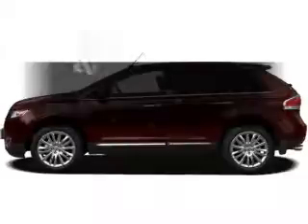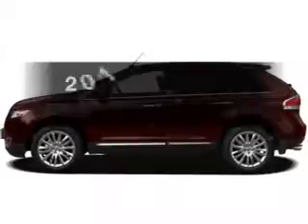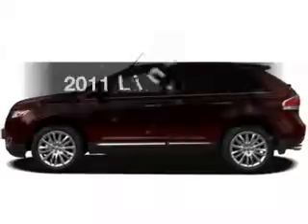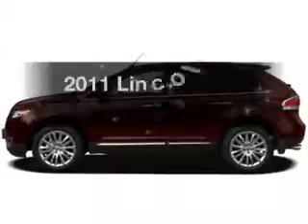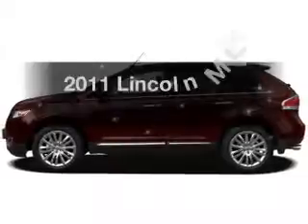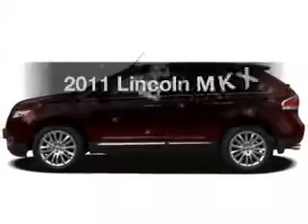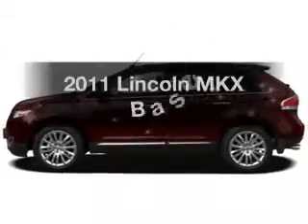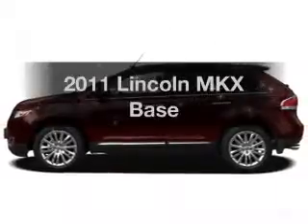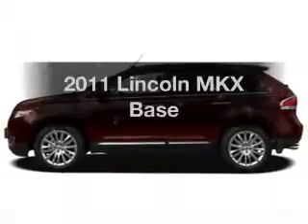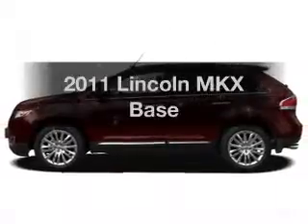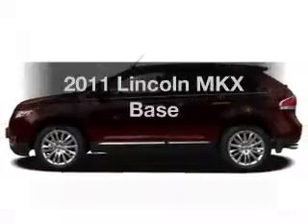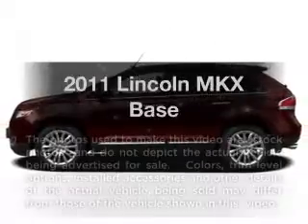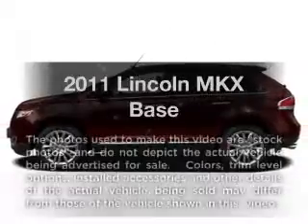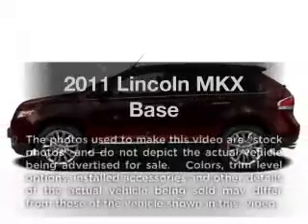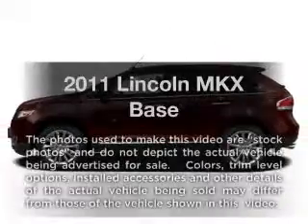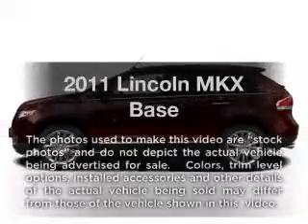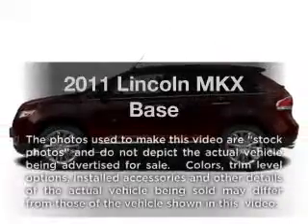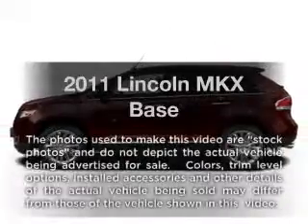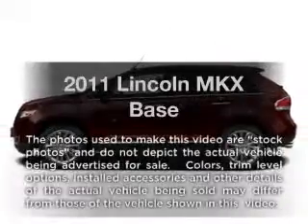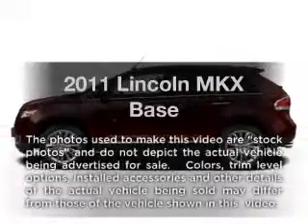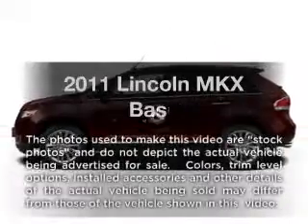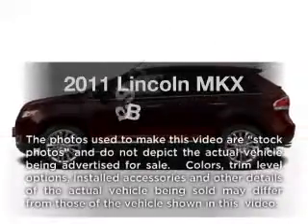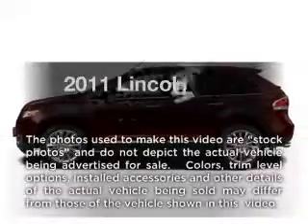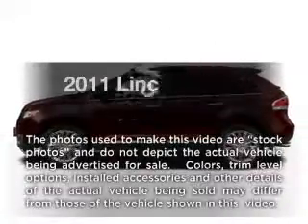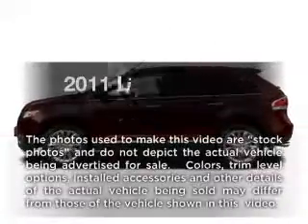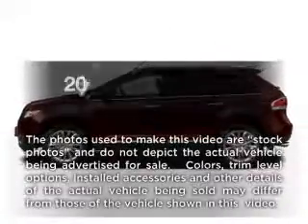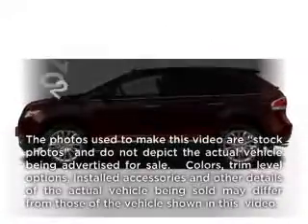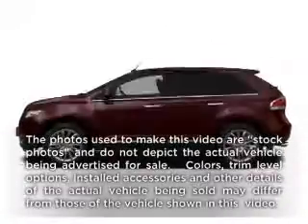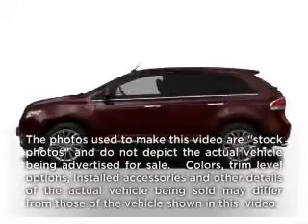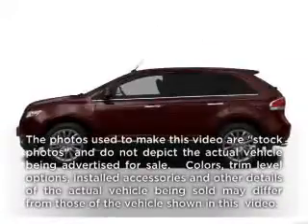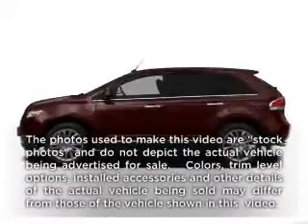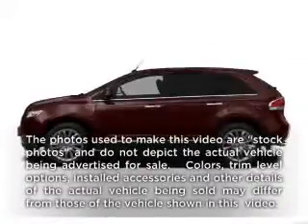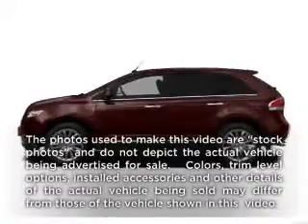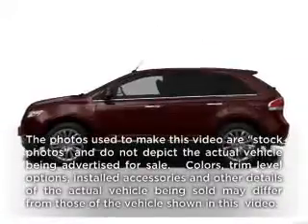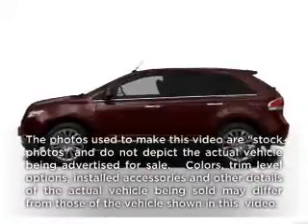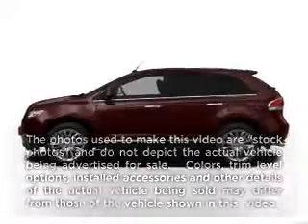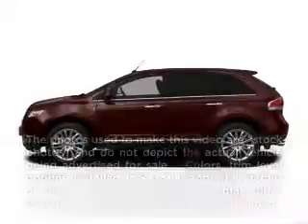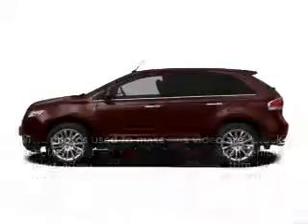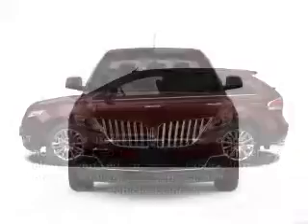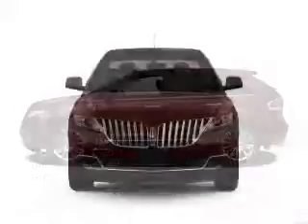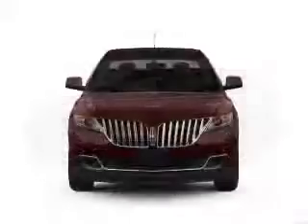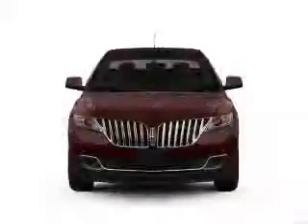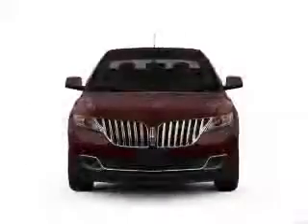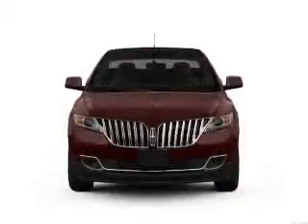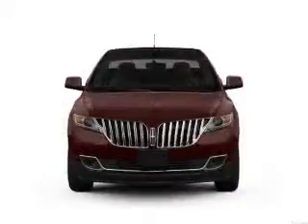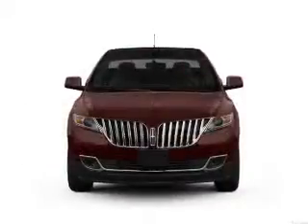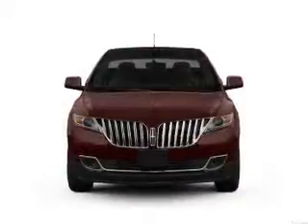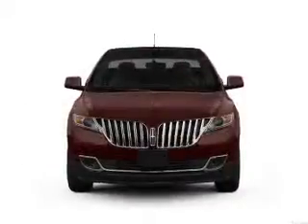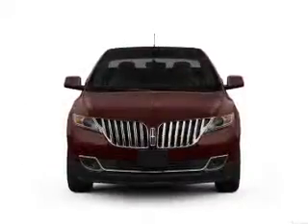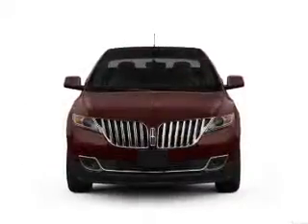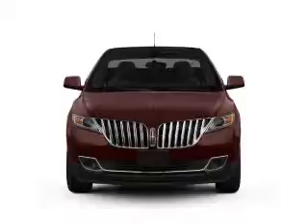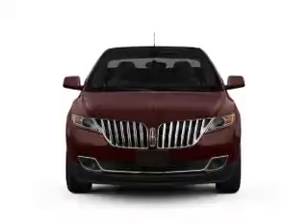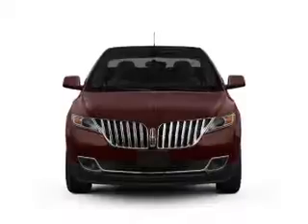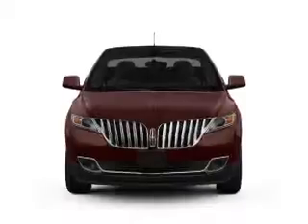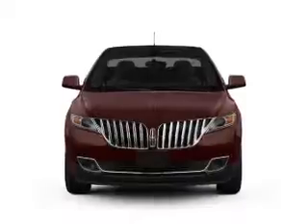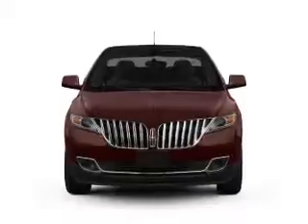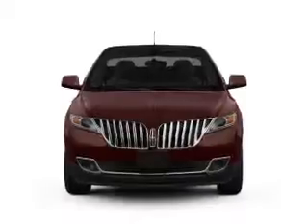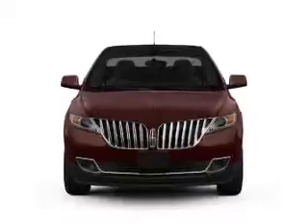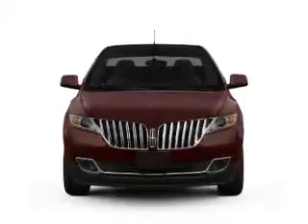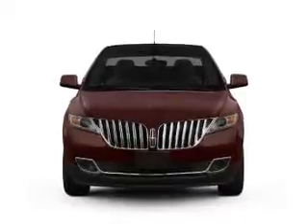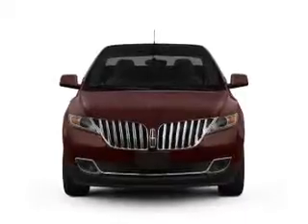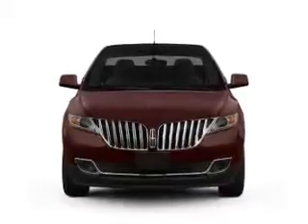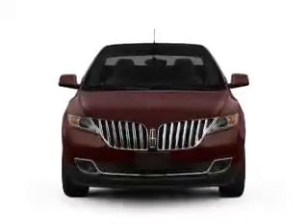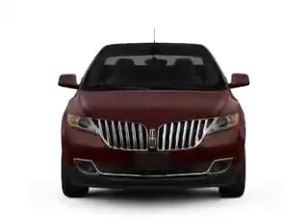Introducing the 2011 Lincoln MKX. If you're looking for an automobile with great attributes, look no further.